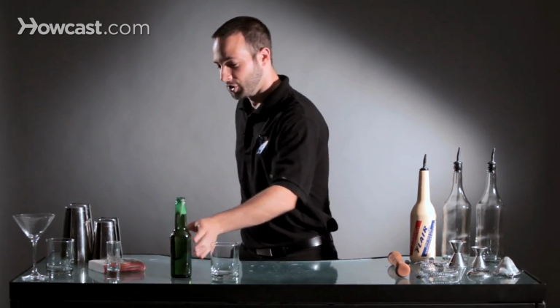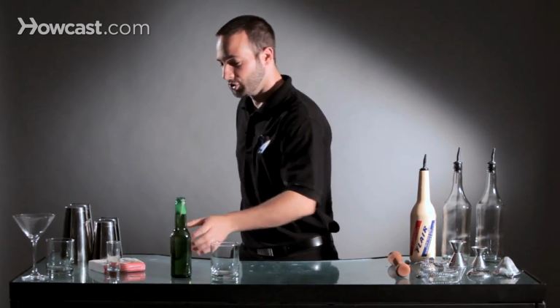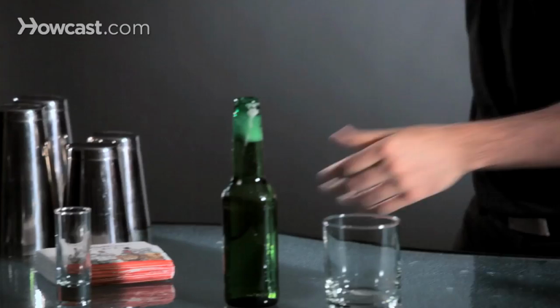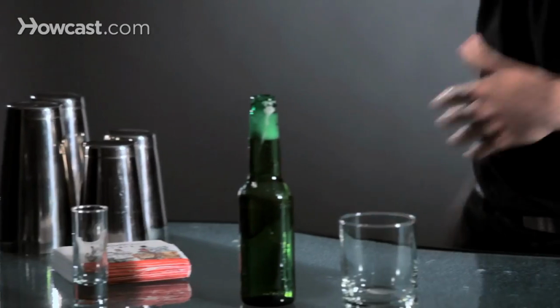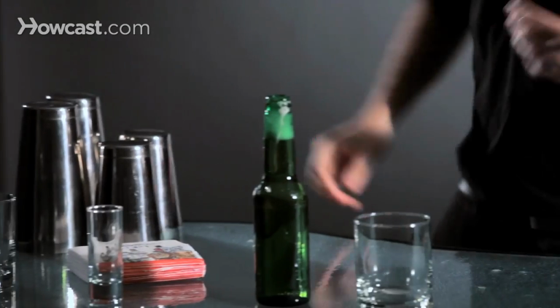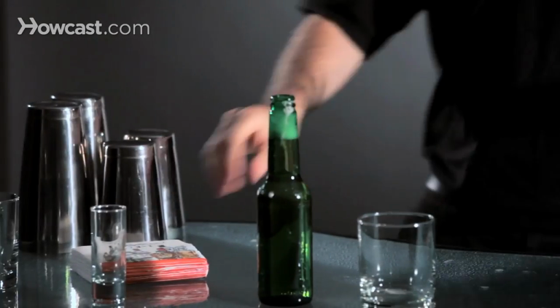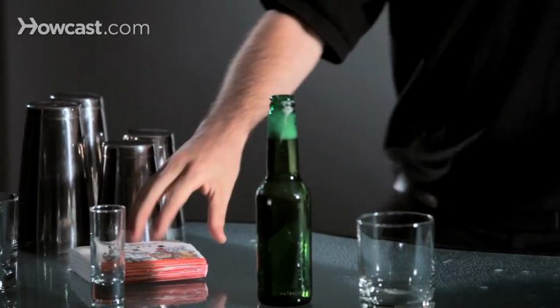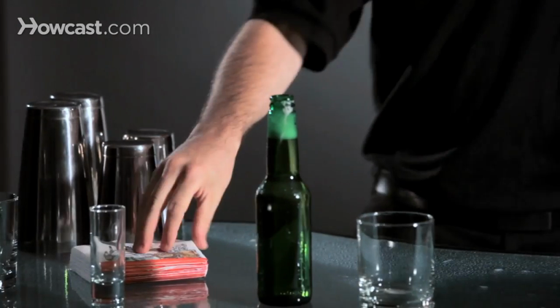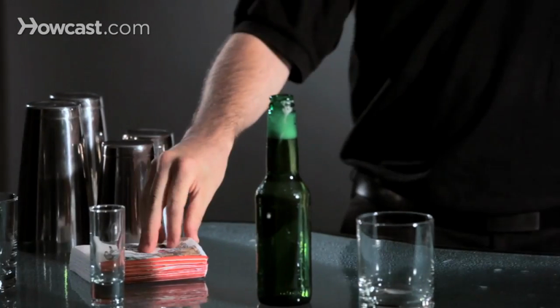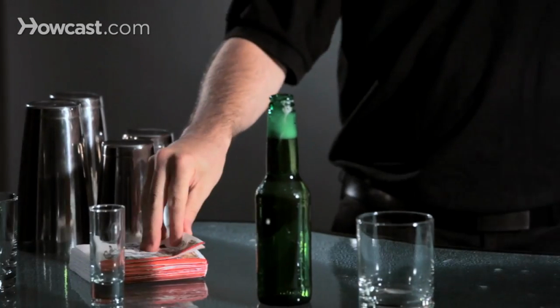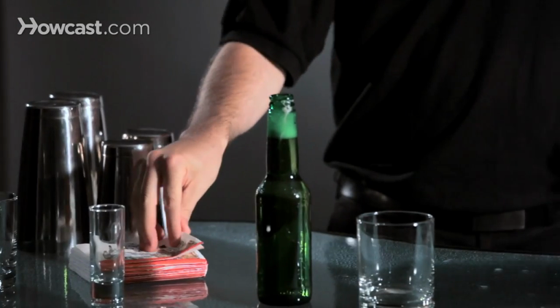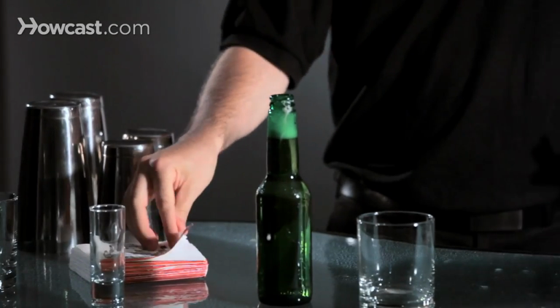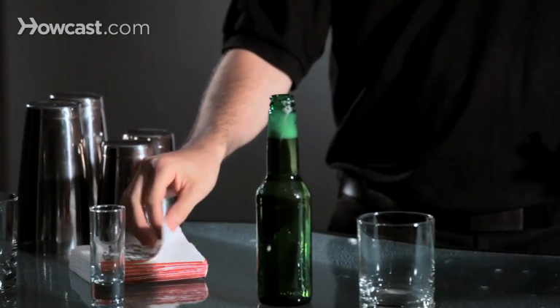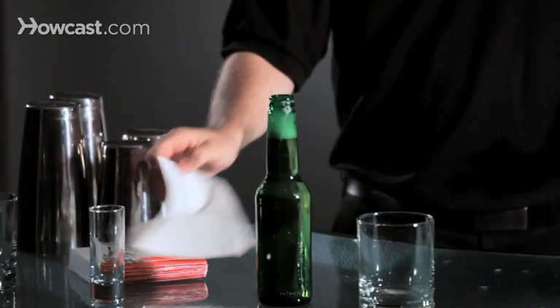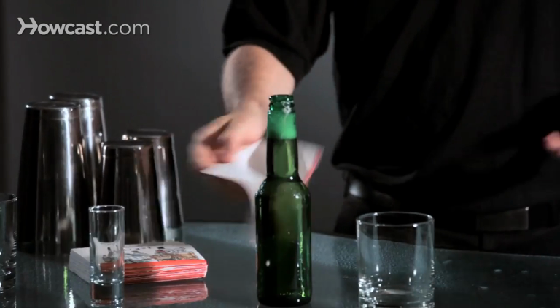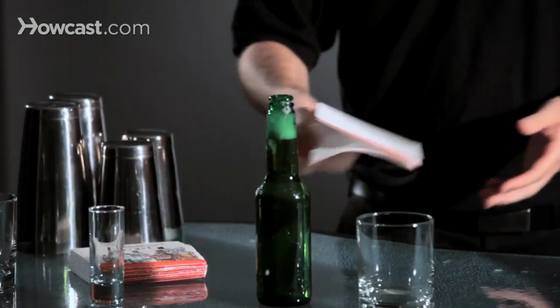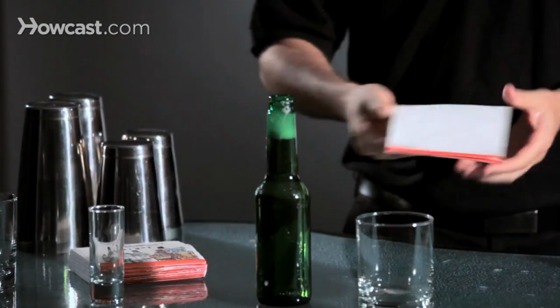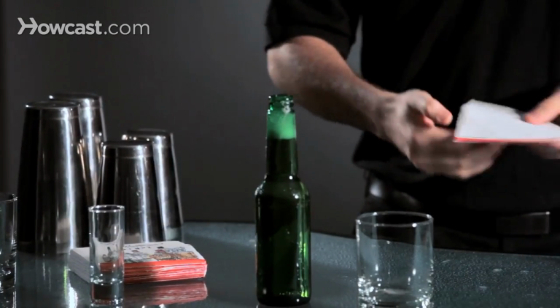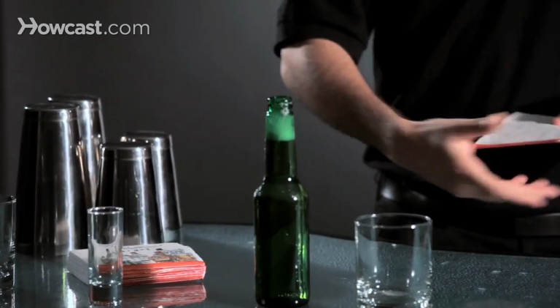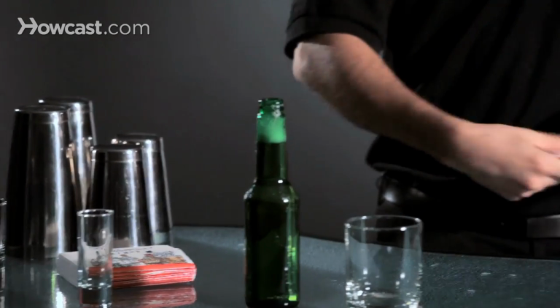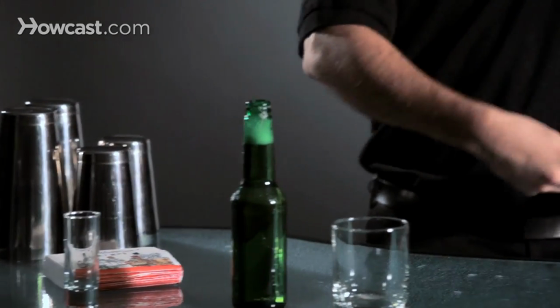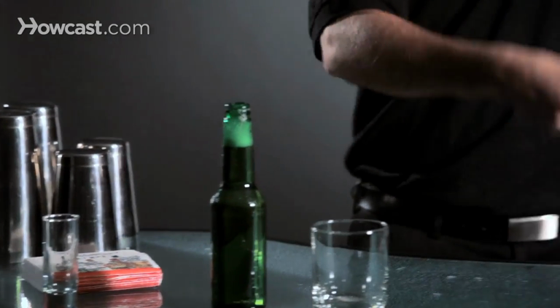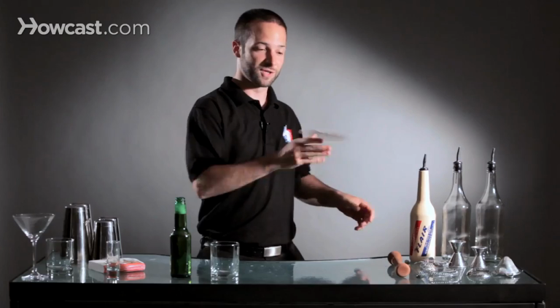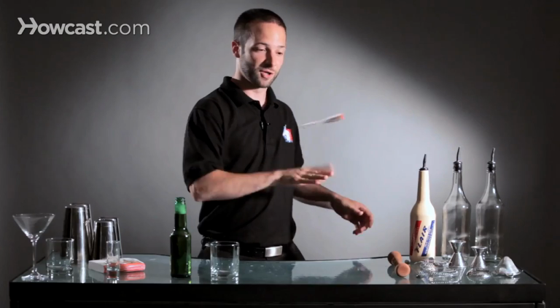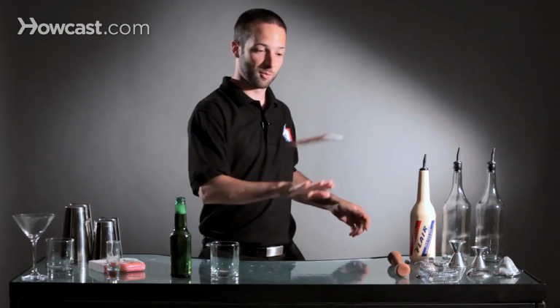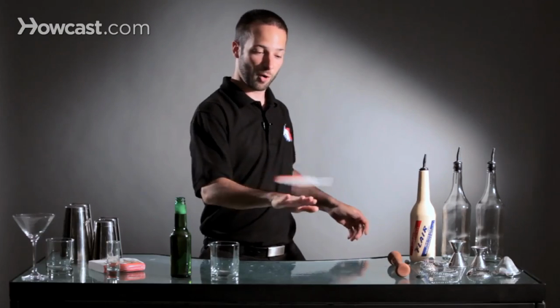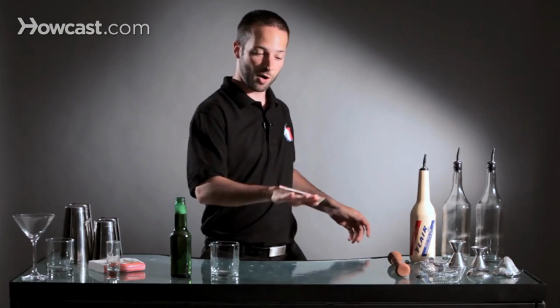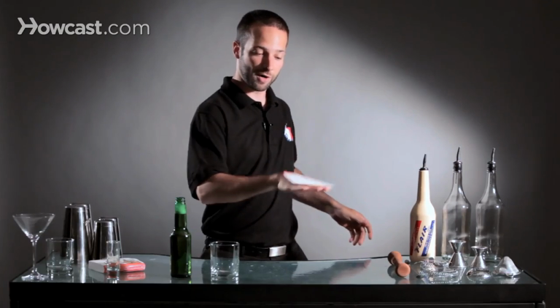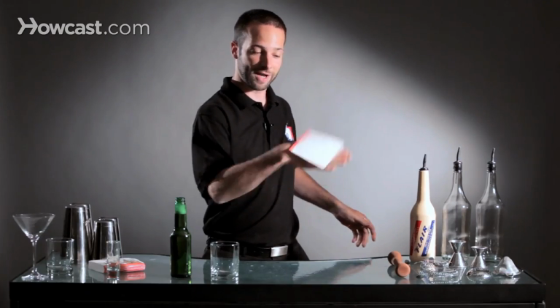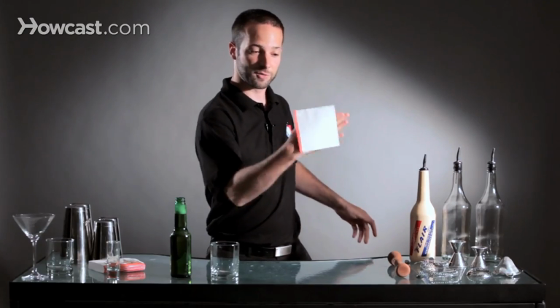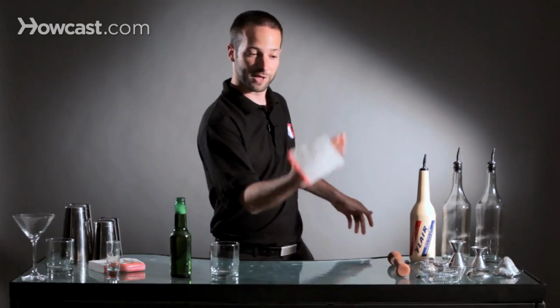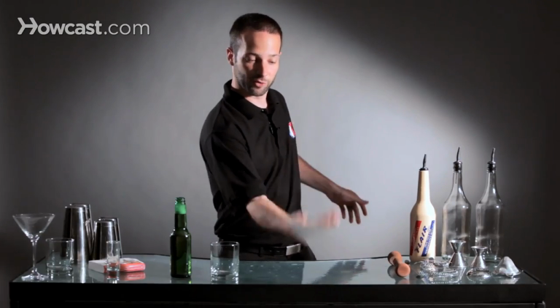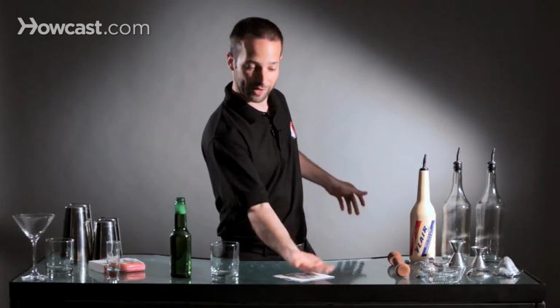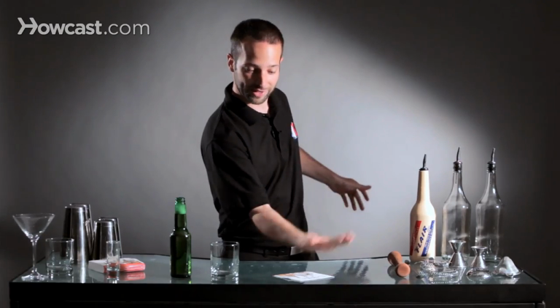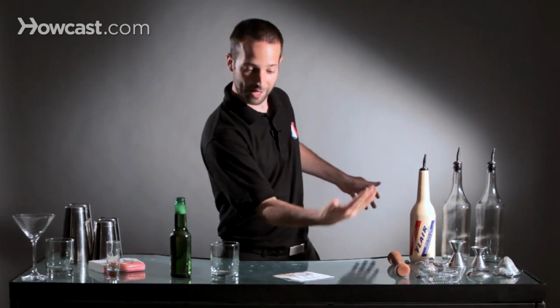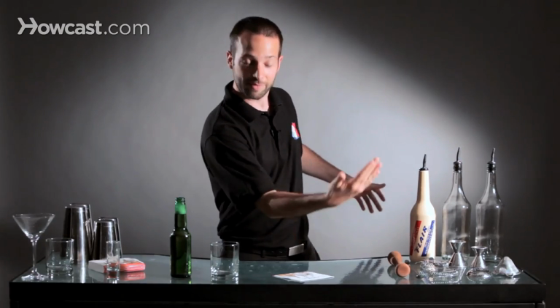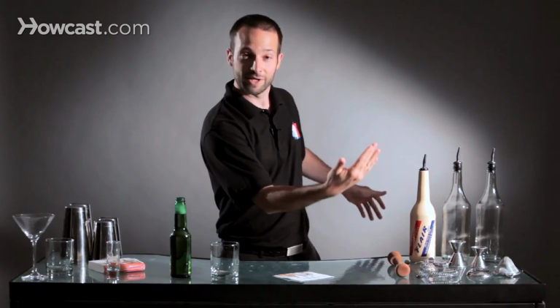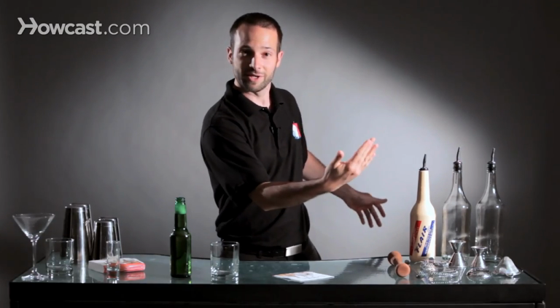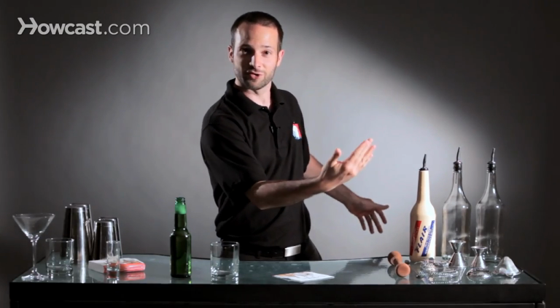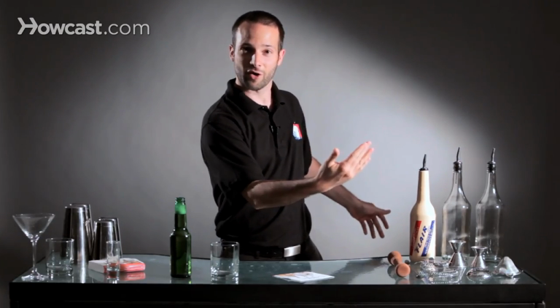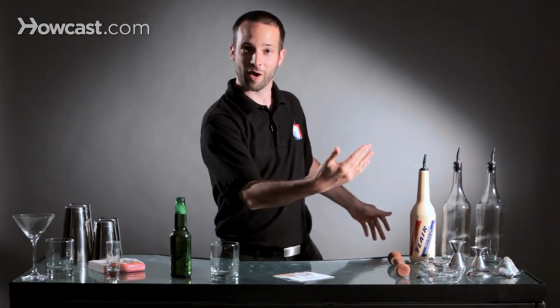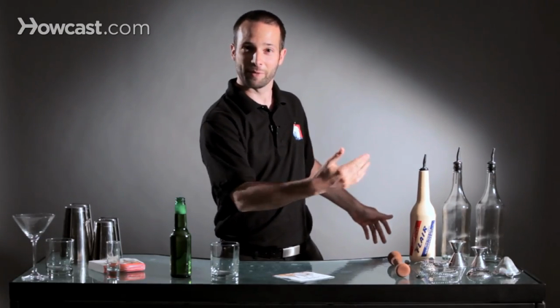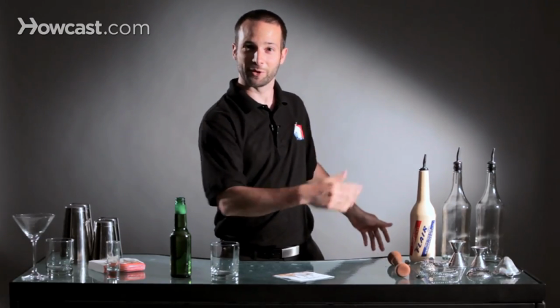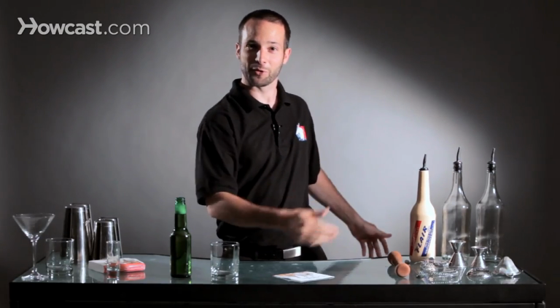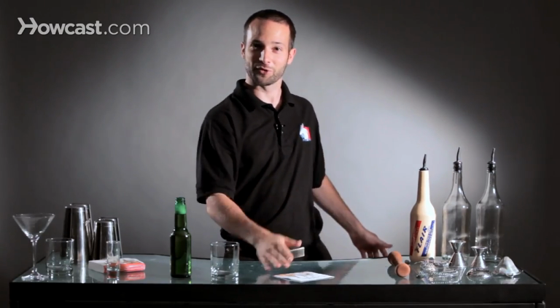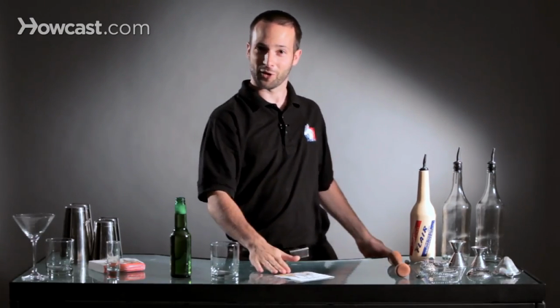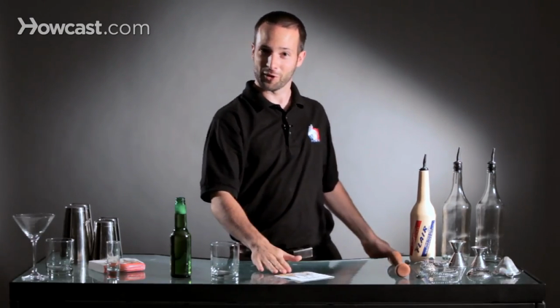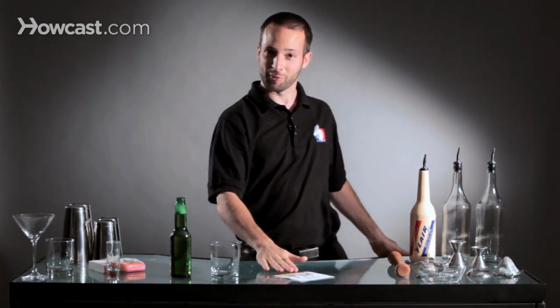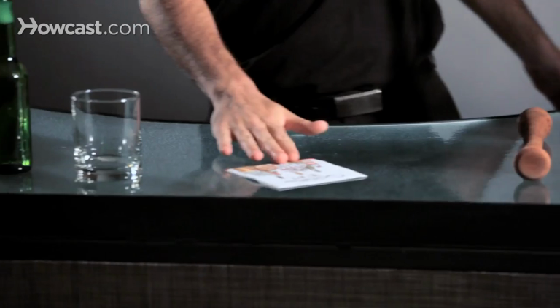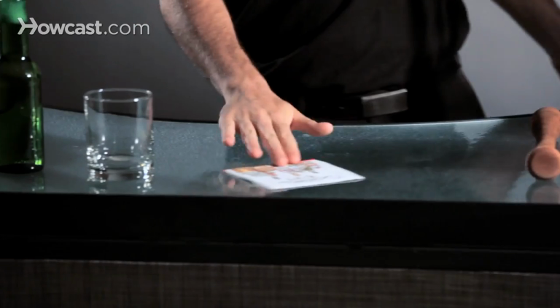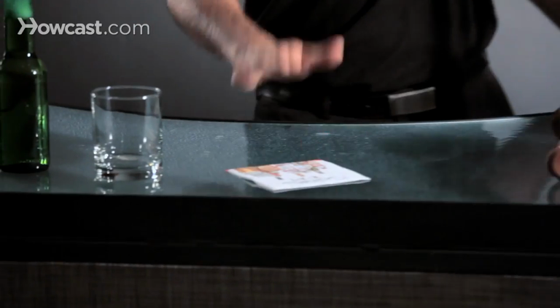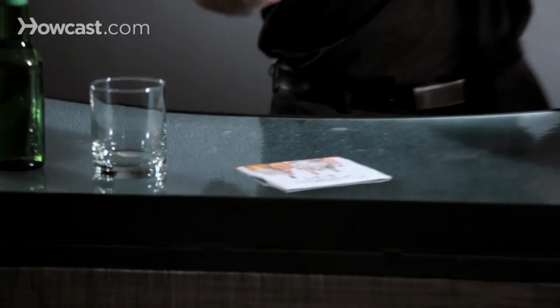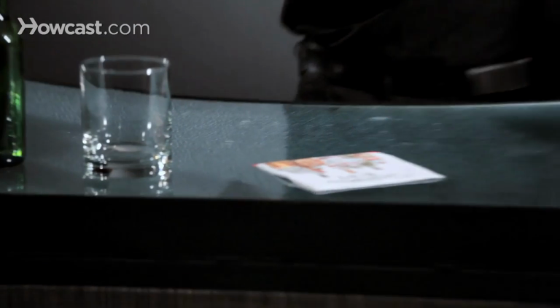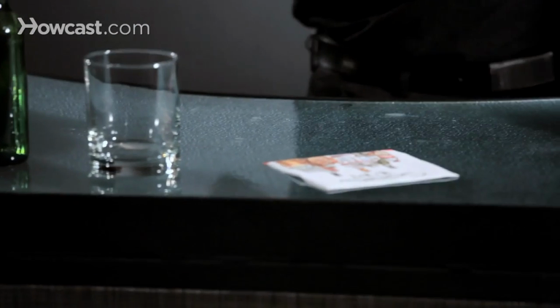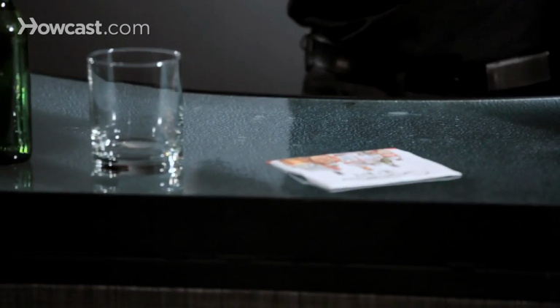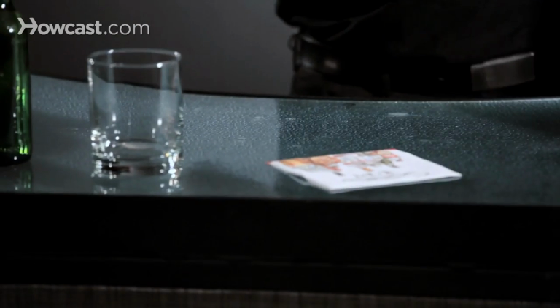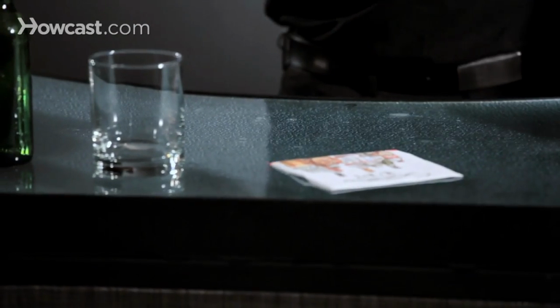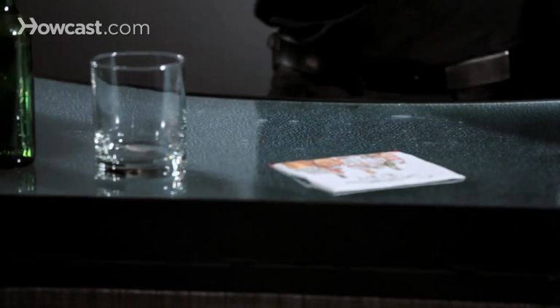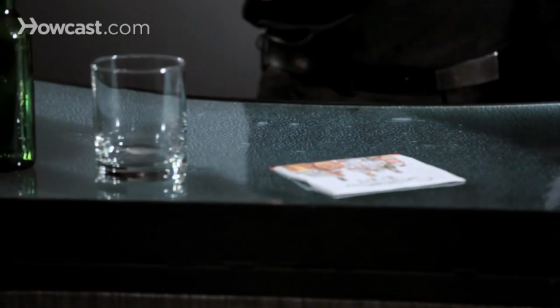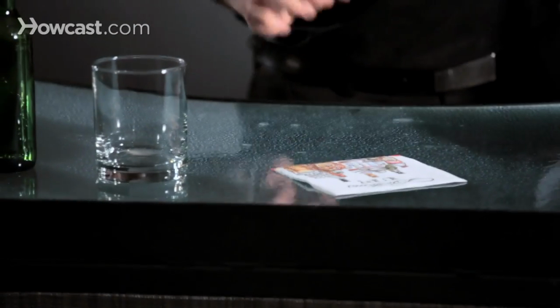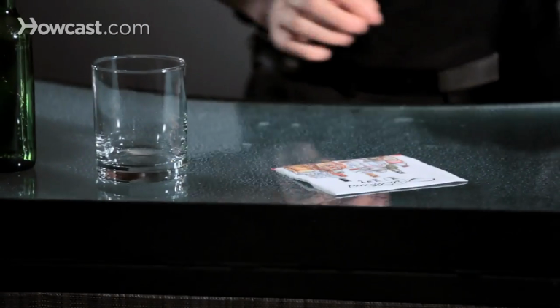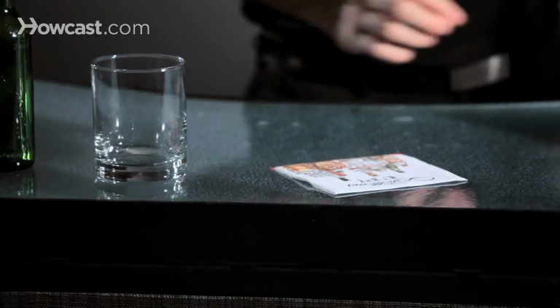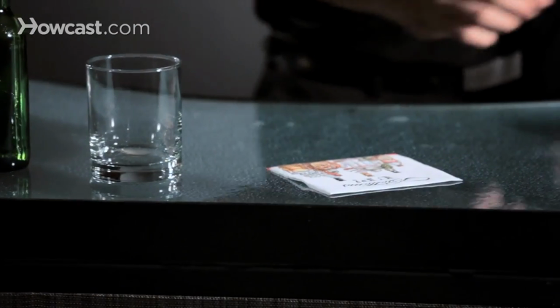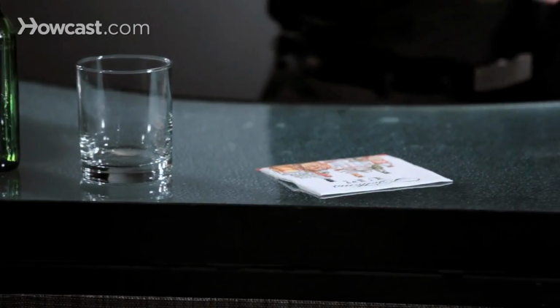You can use a coaster with Flare. So if somebody comes into your bar, a nice way to greet them is dropping a coaster on the bar using some Flare Bartending techniques.